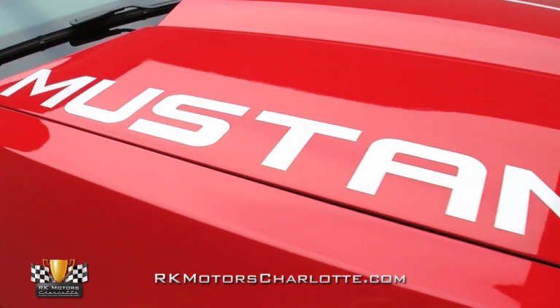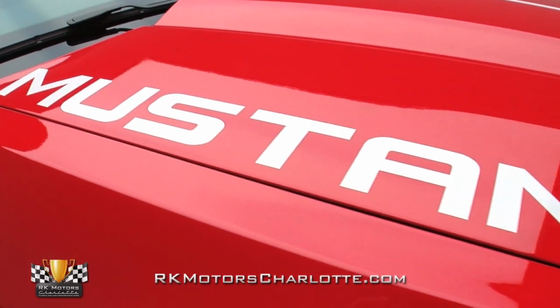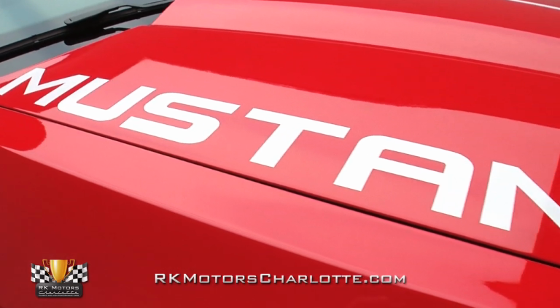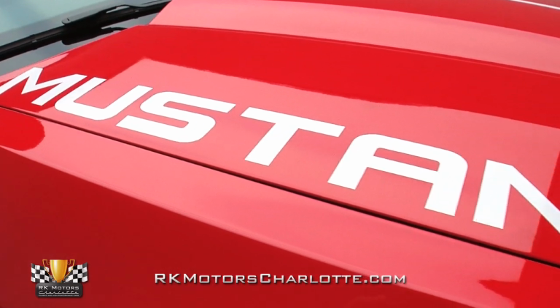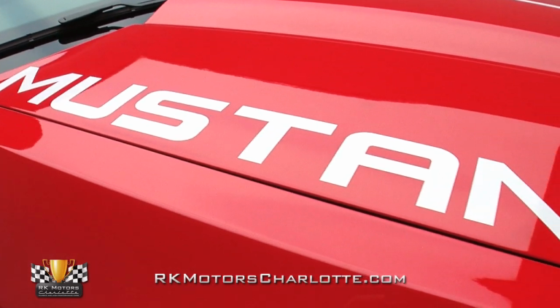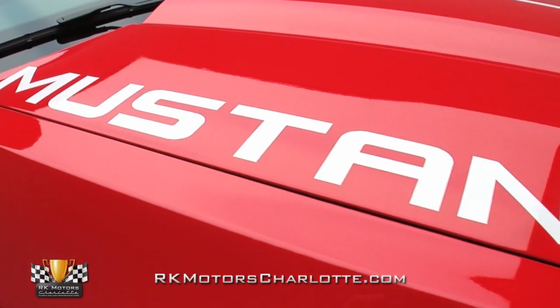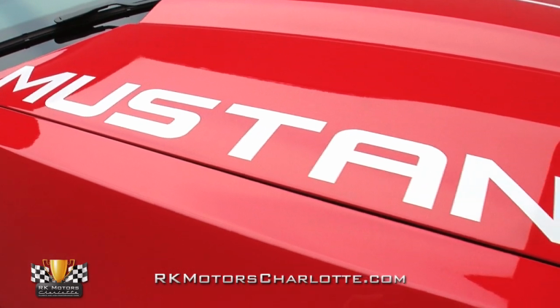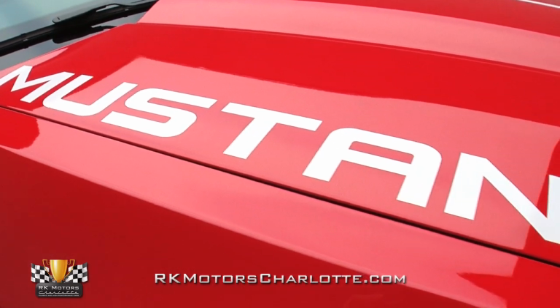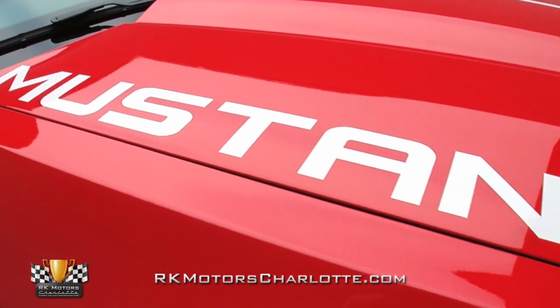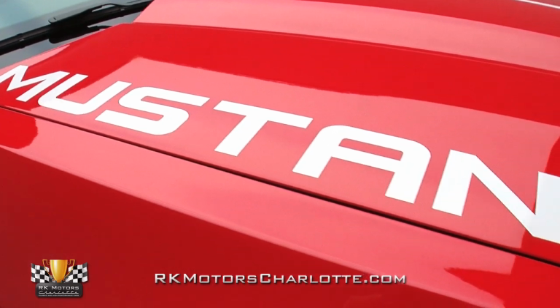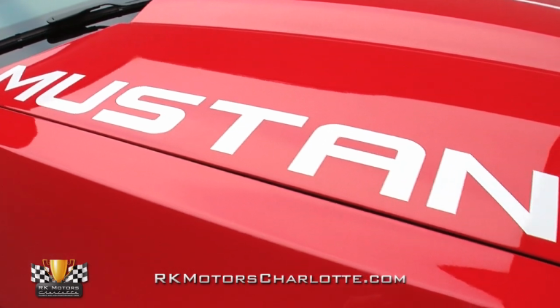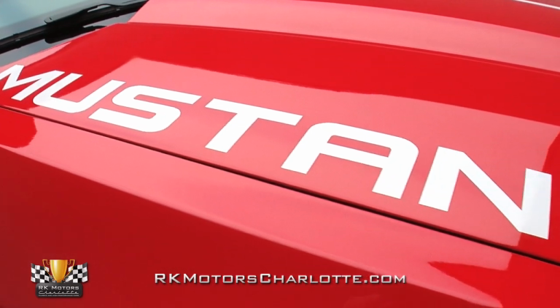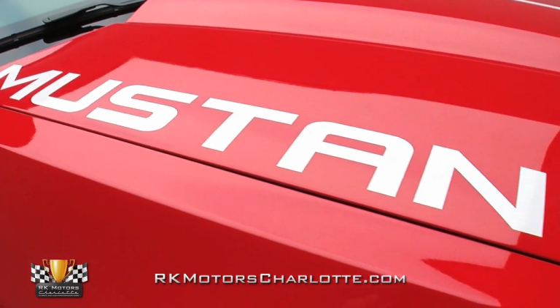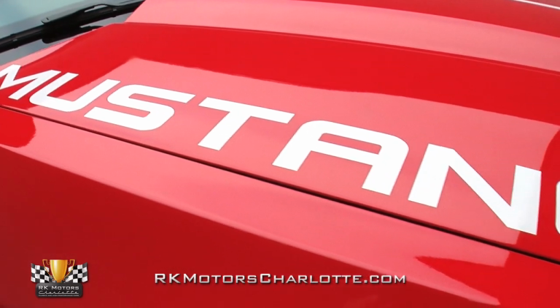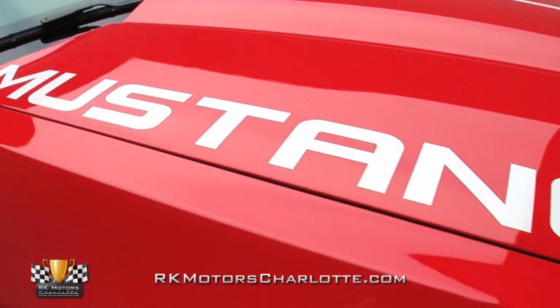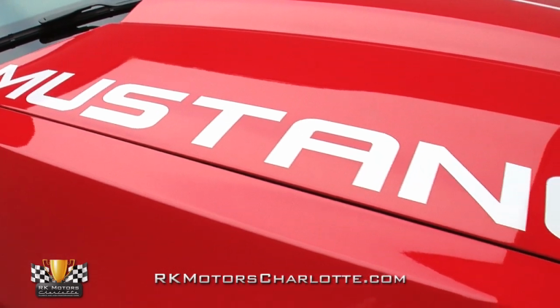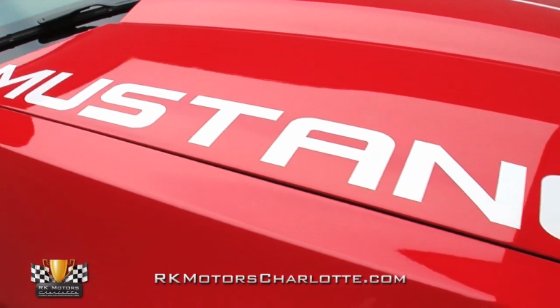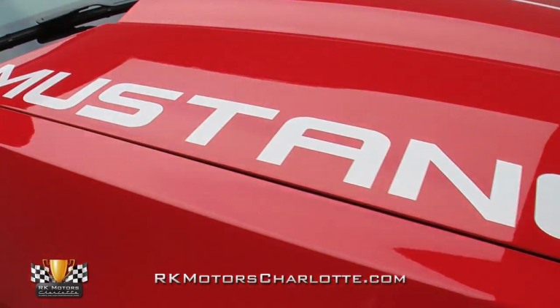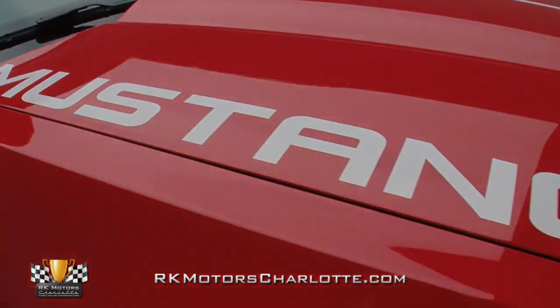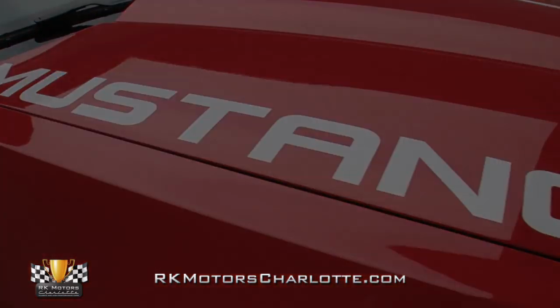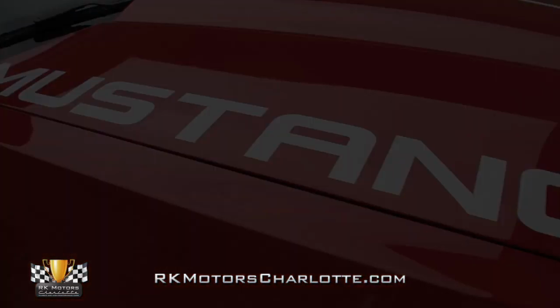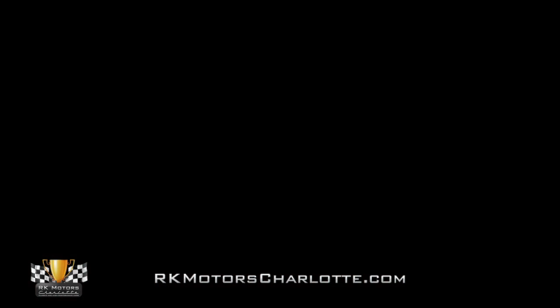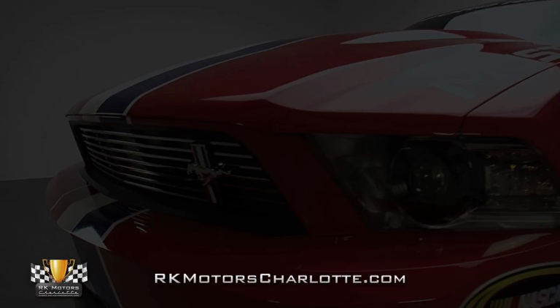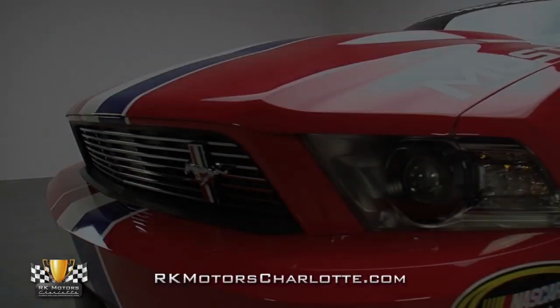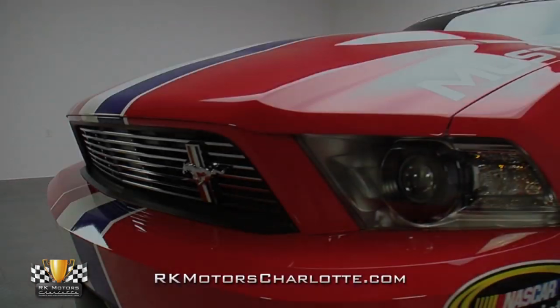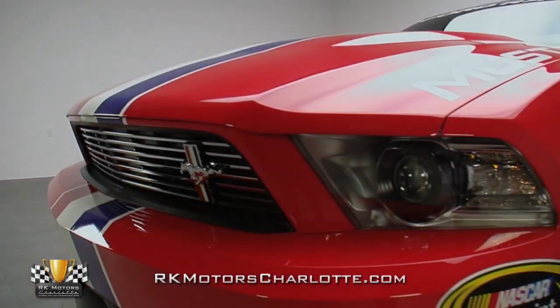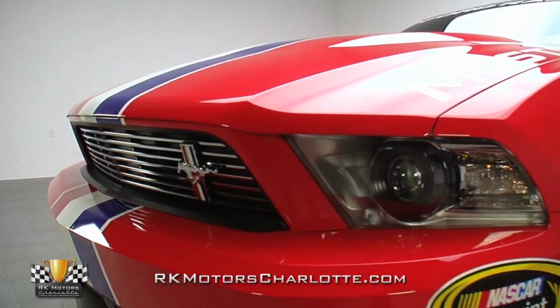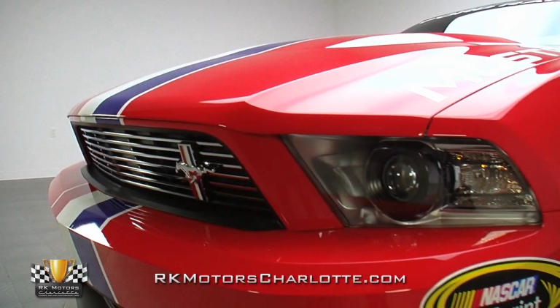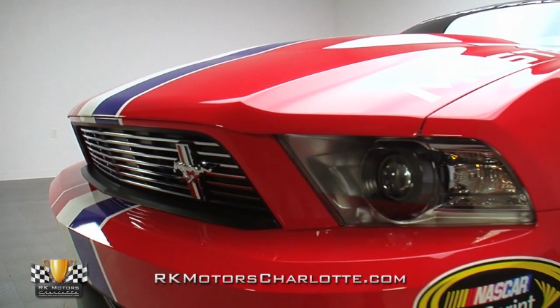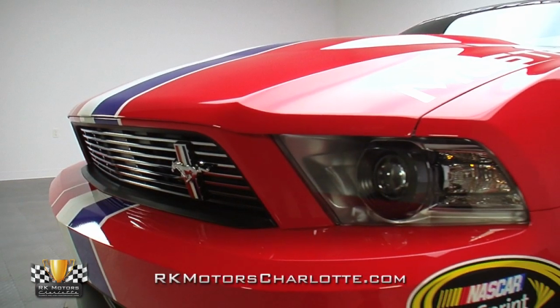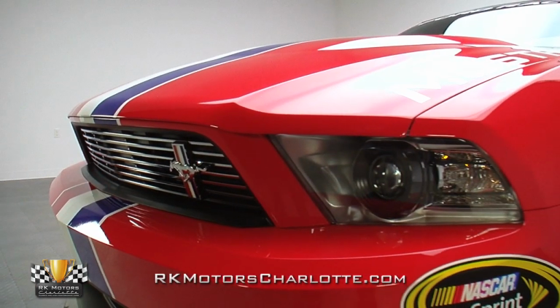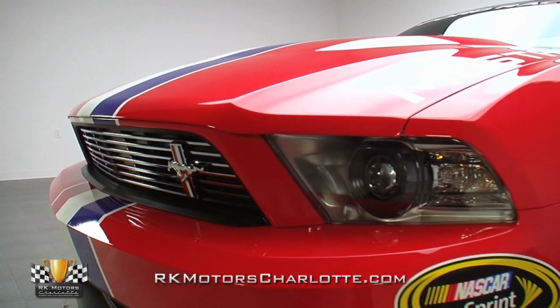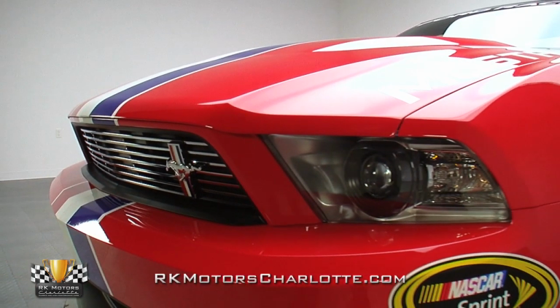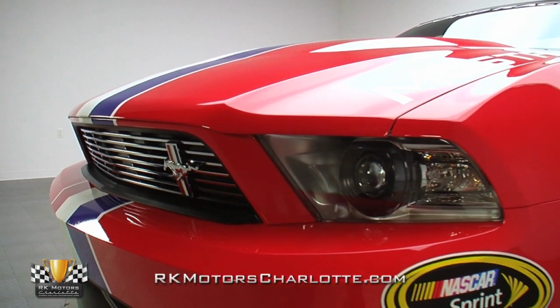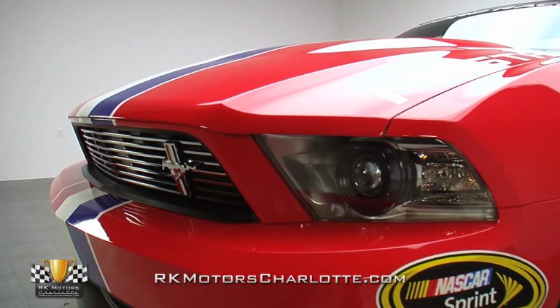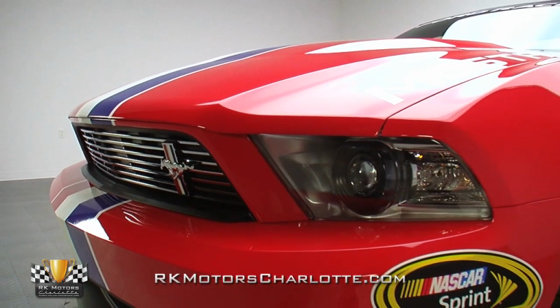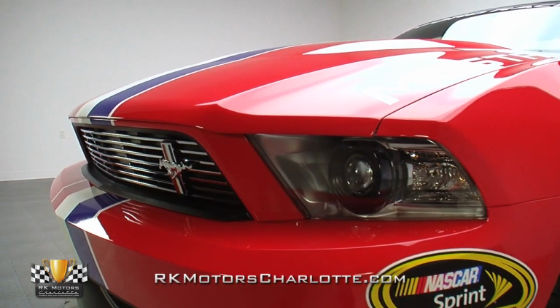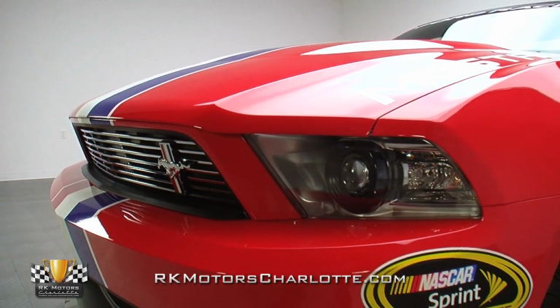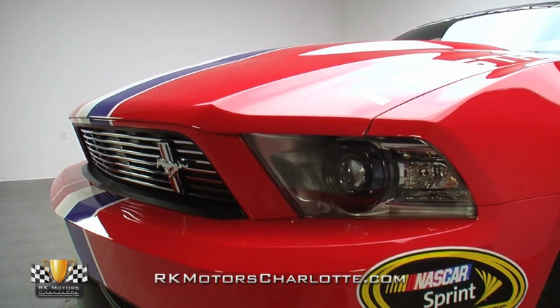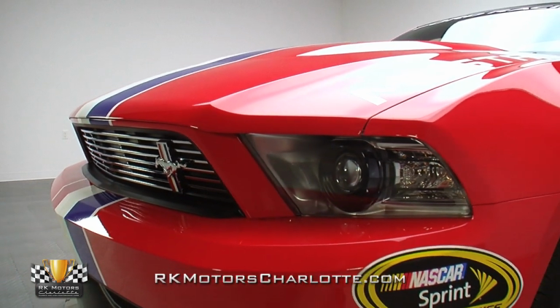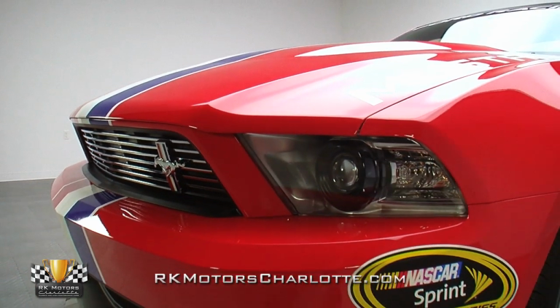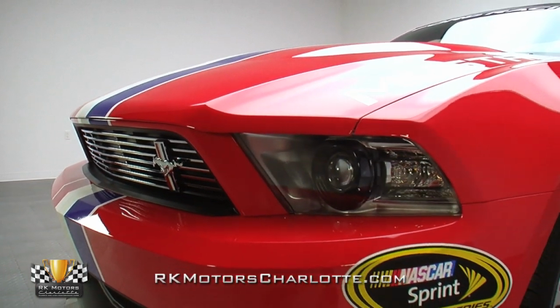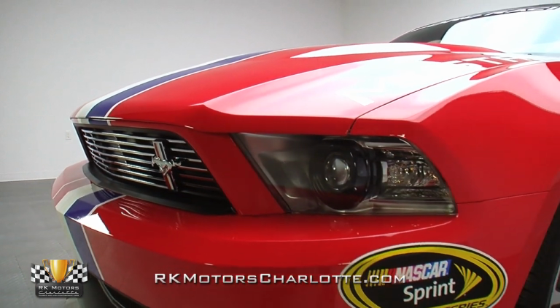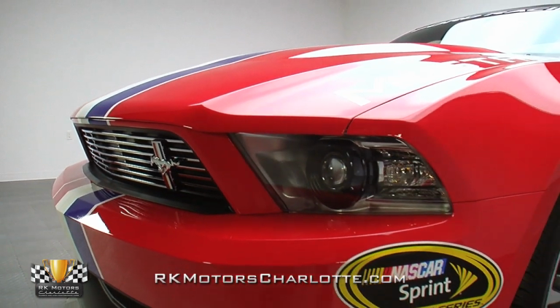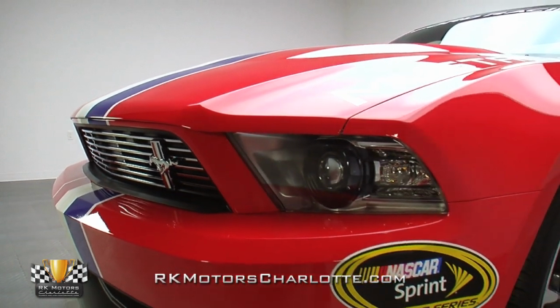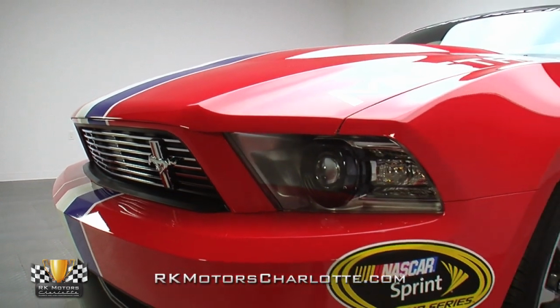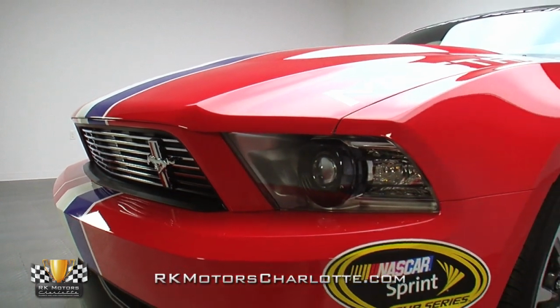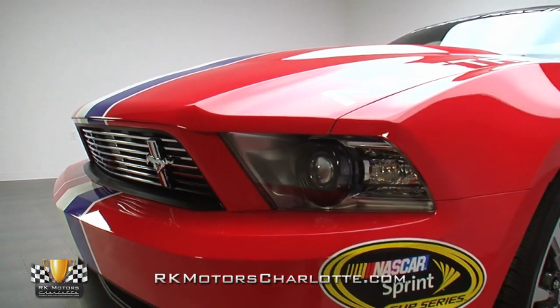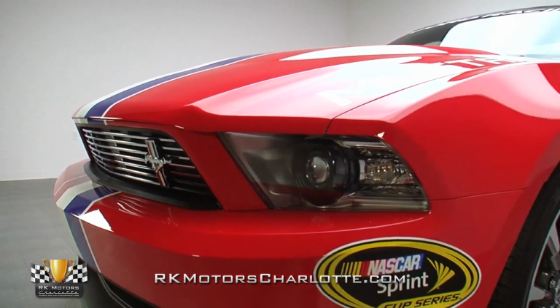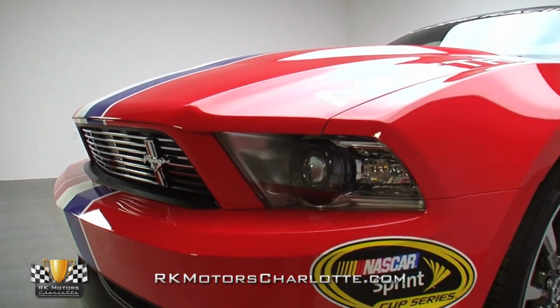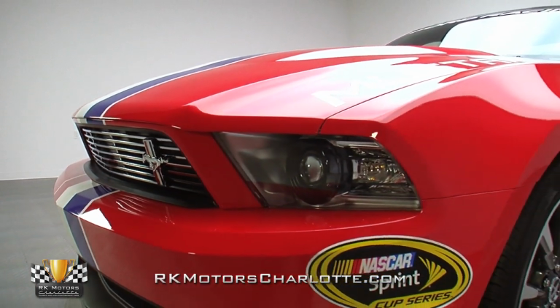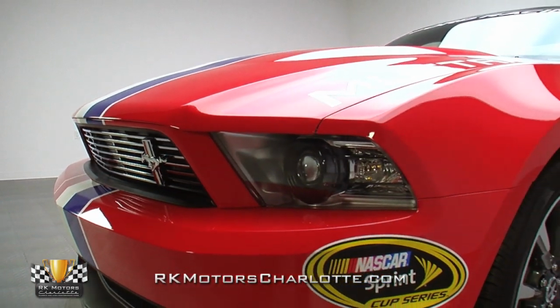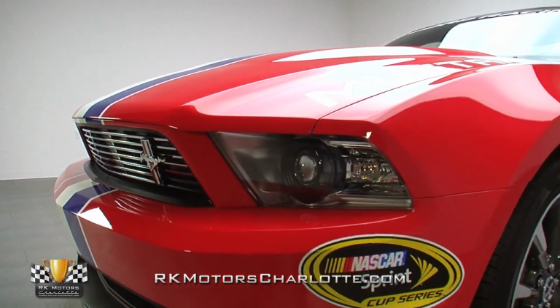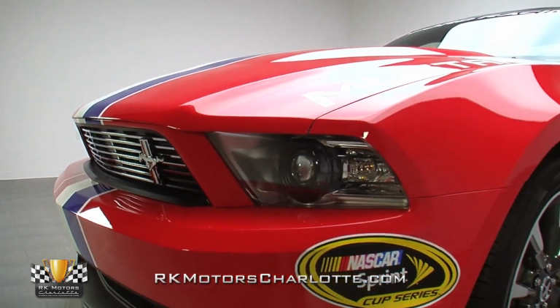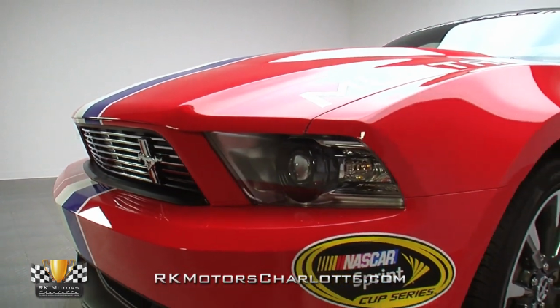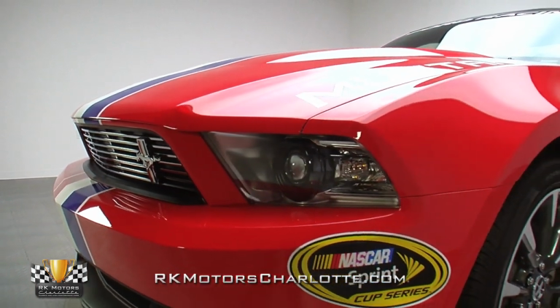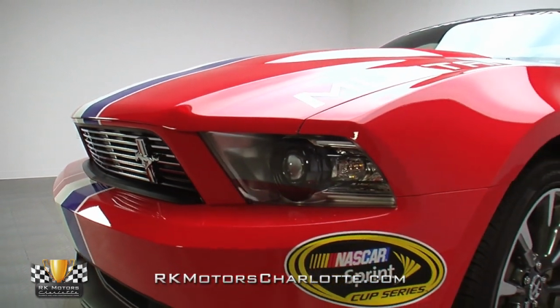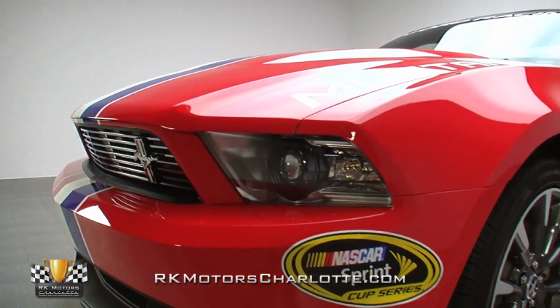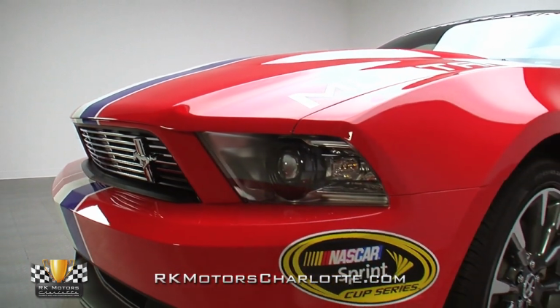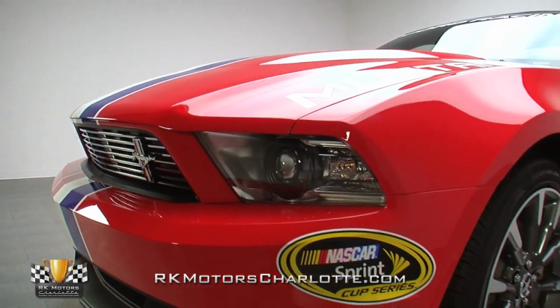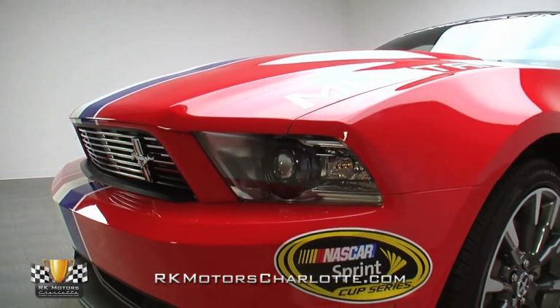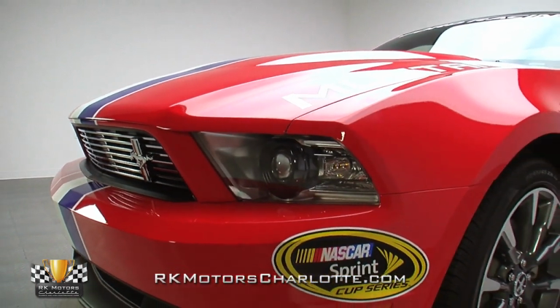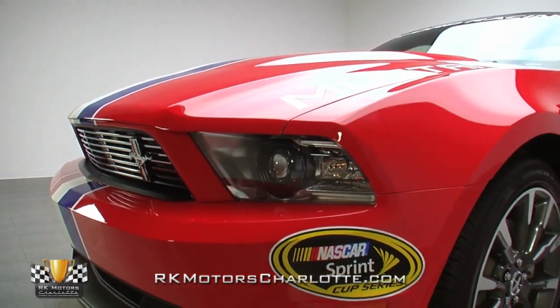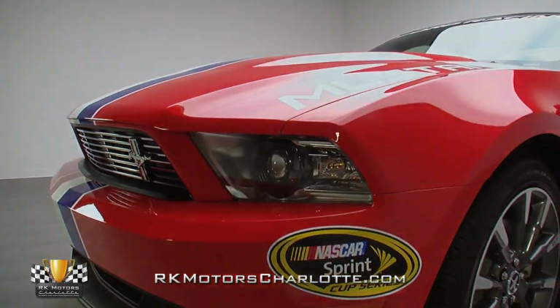Of course, this garage-fresh Mustang presents well, but the car's biggest selling point is what's under its sculpted hood.